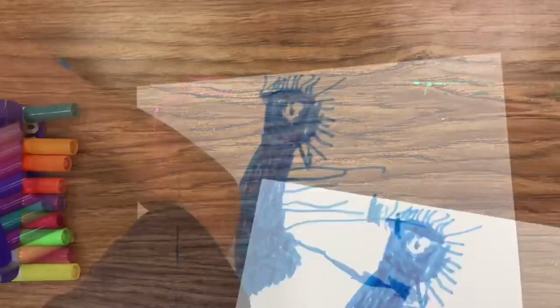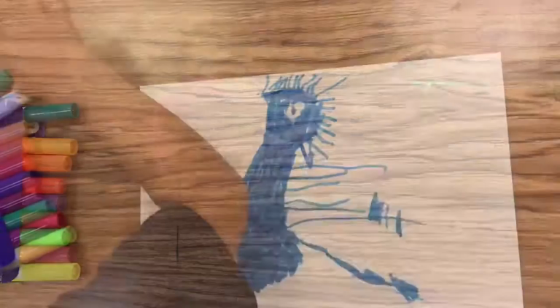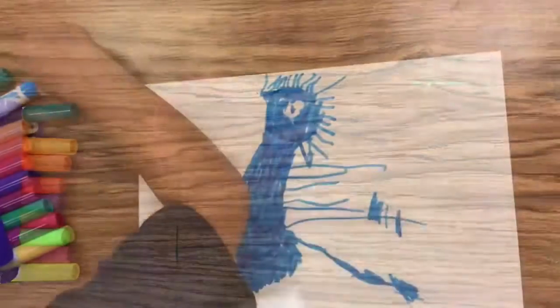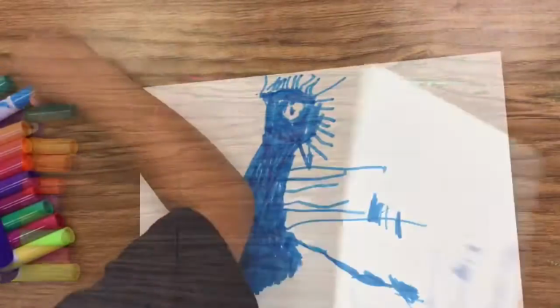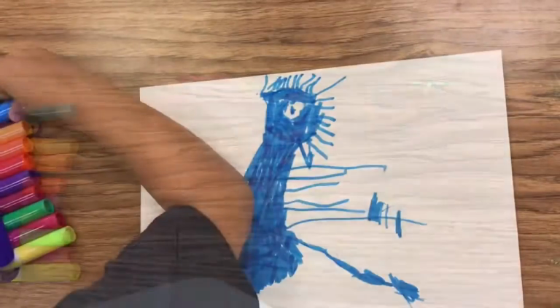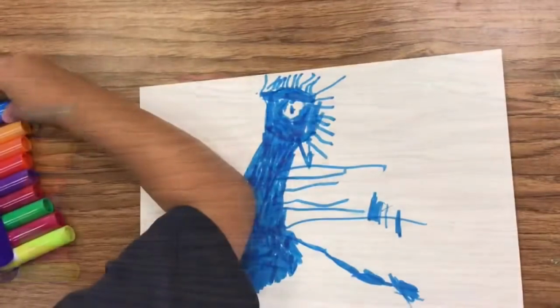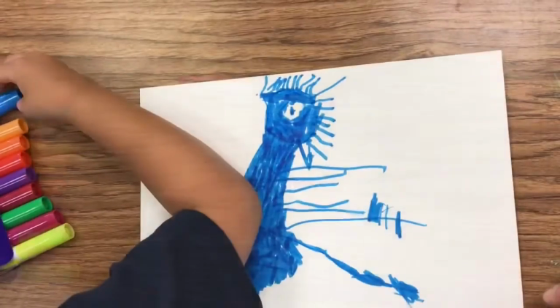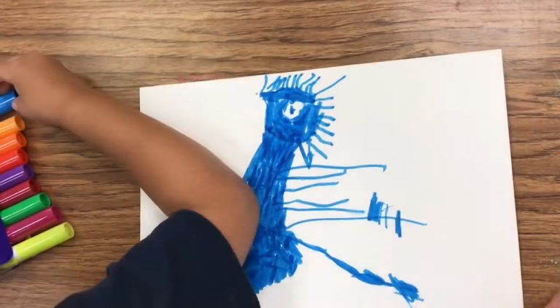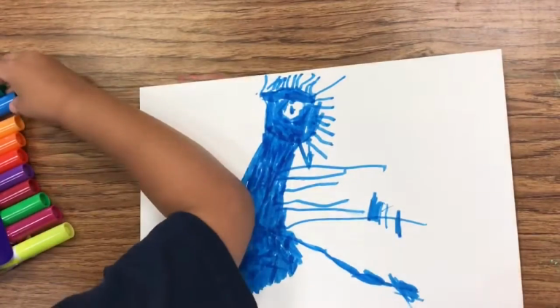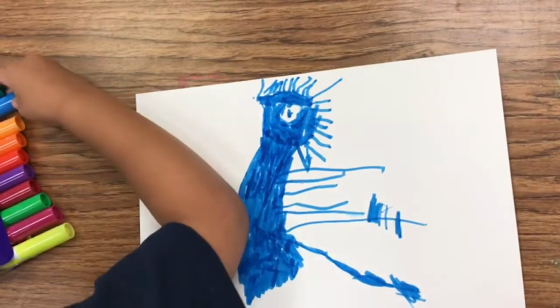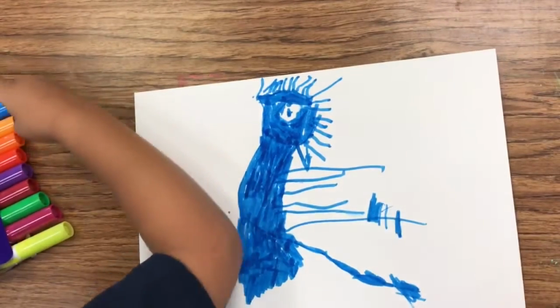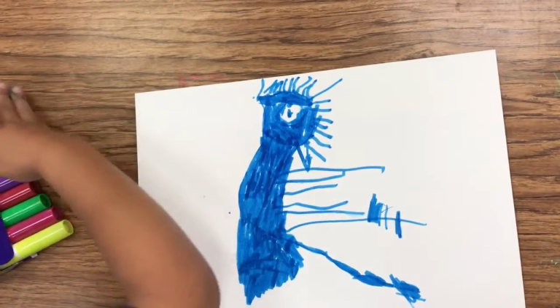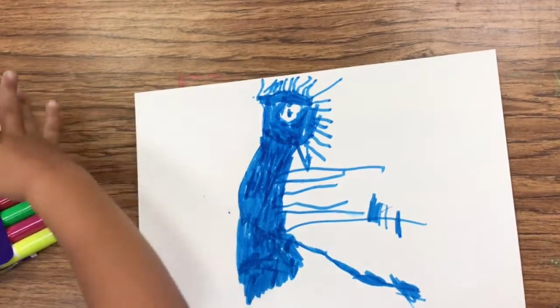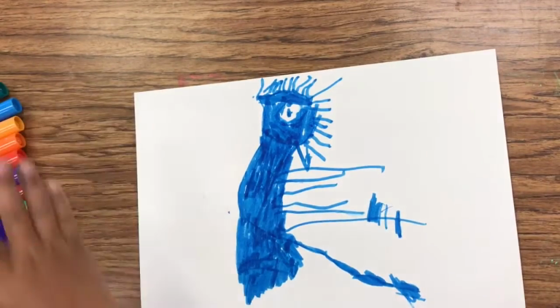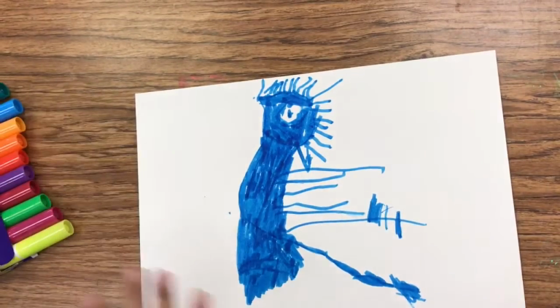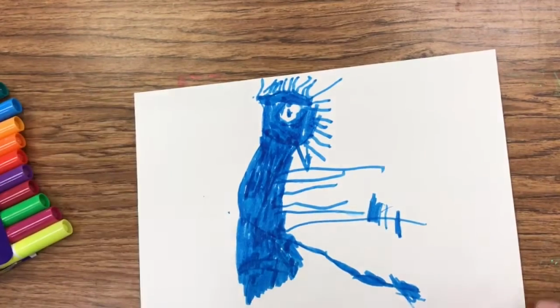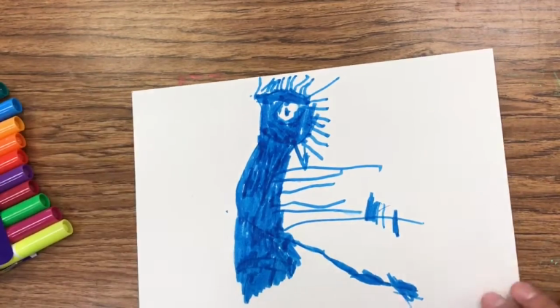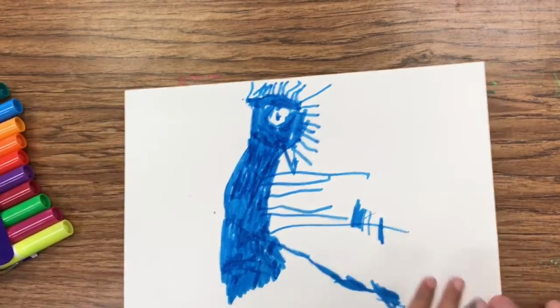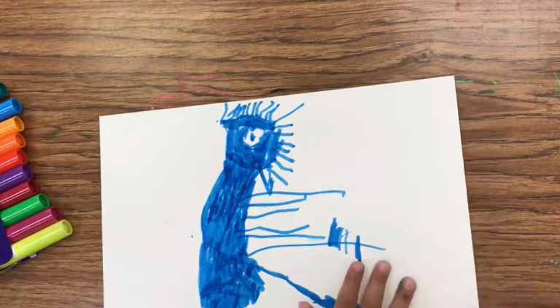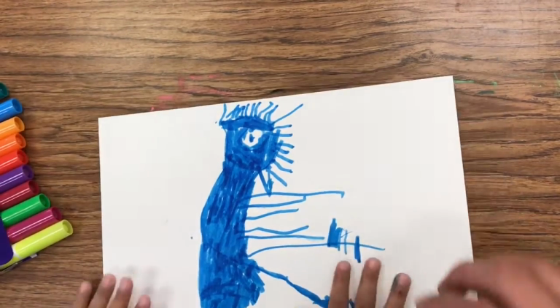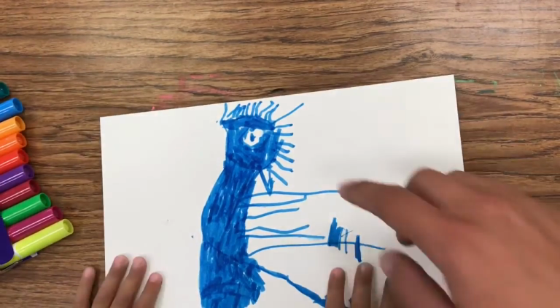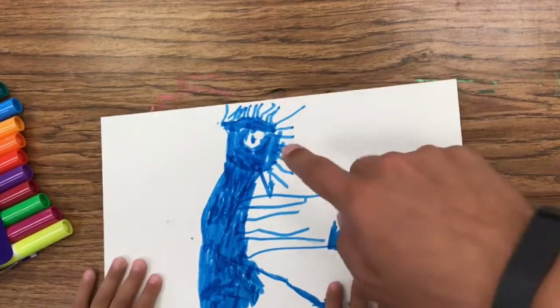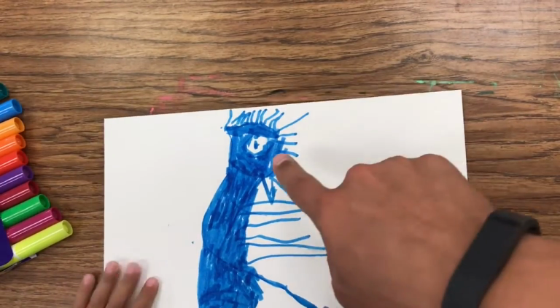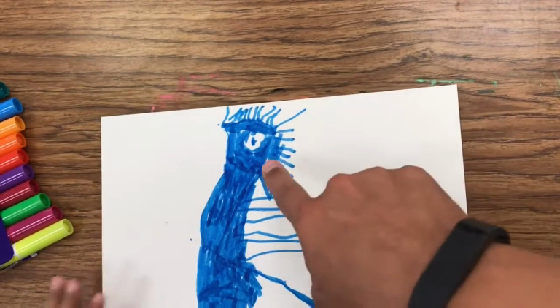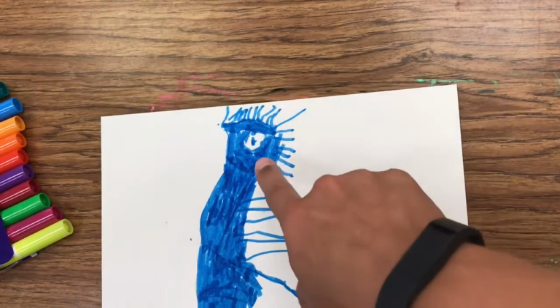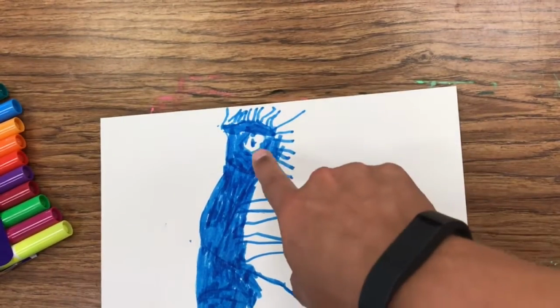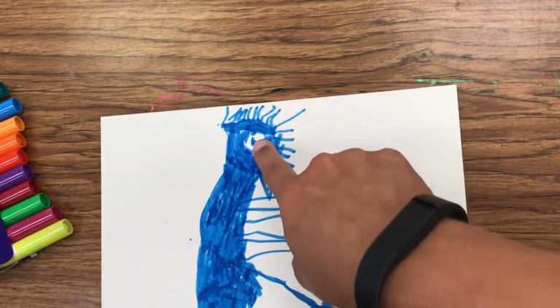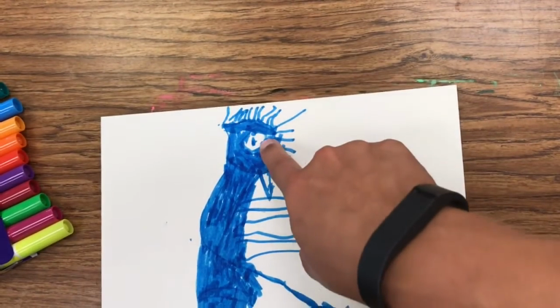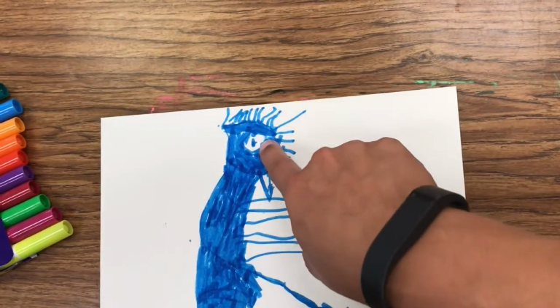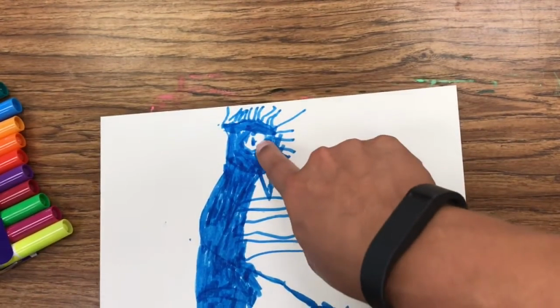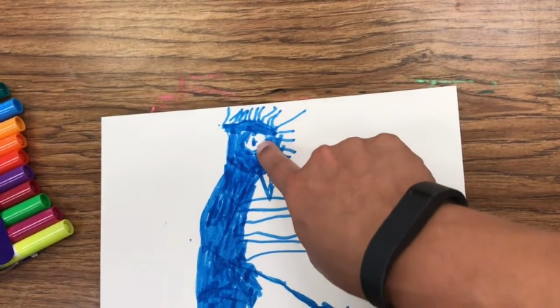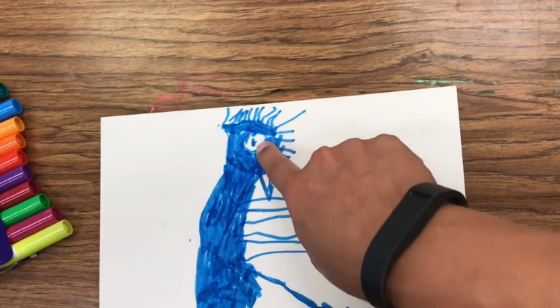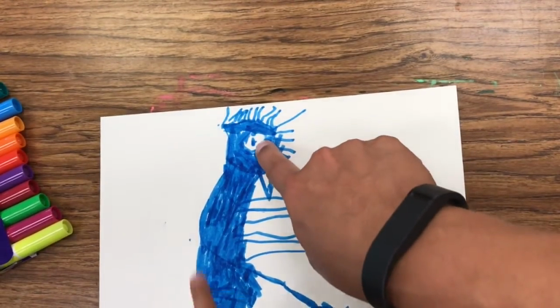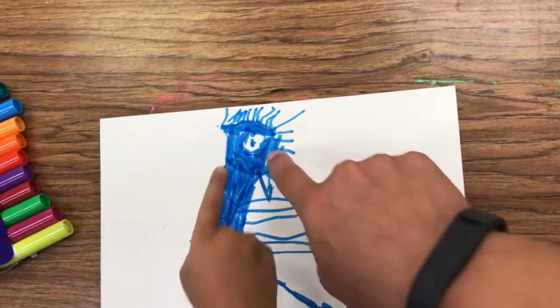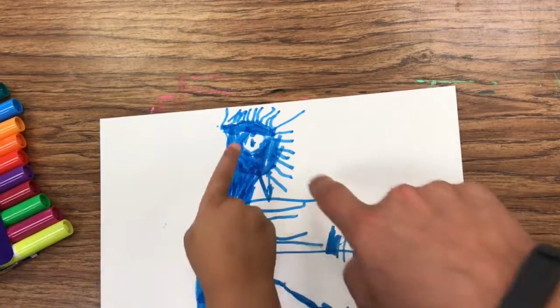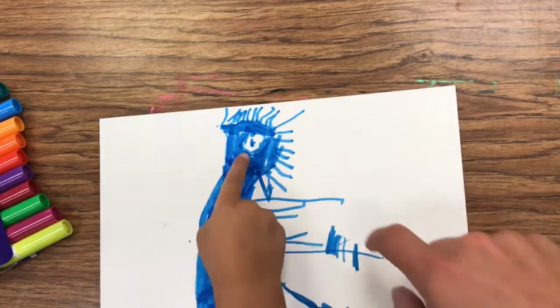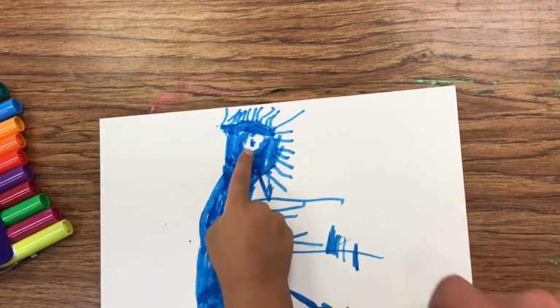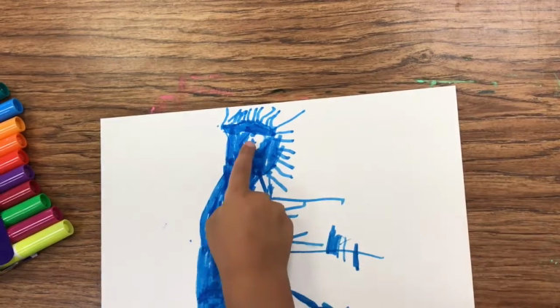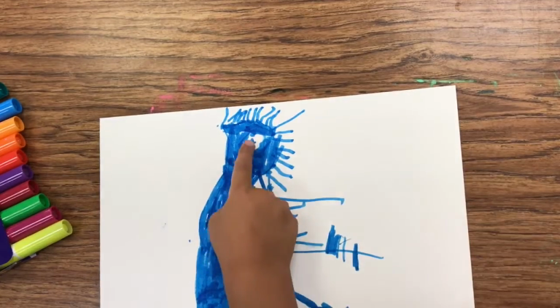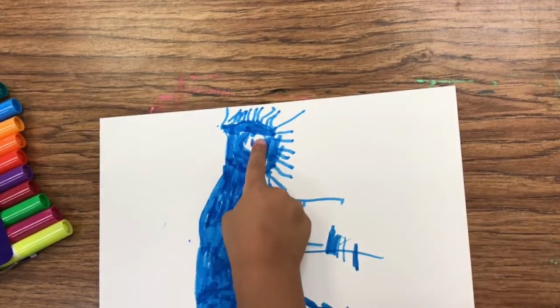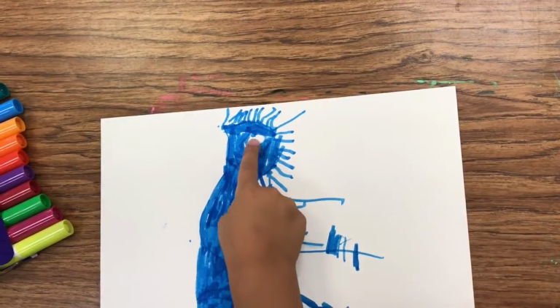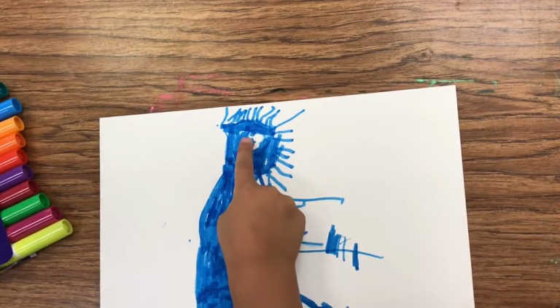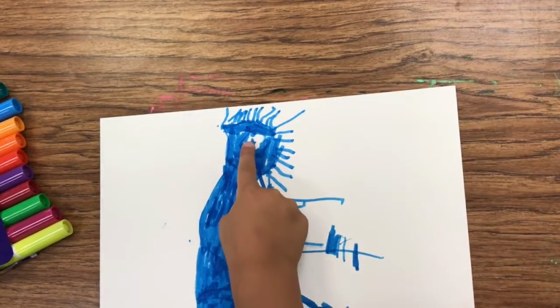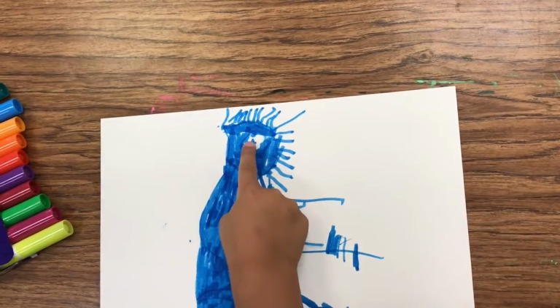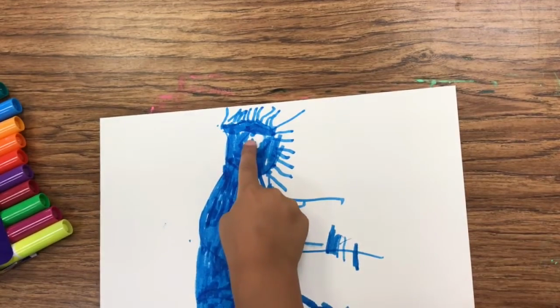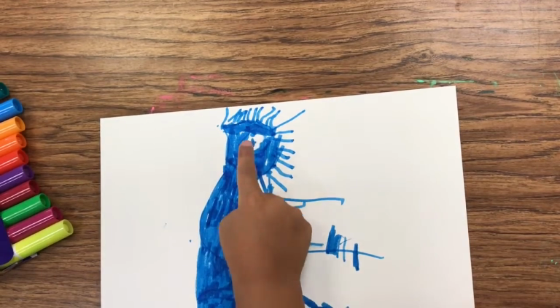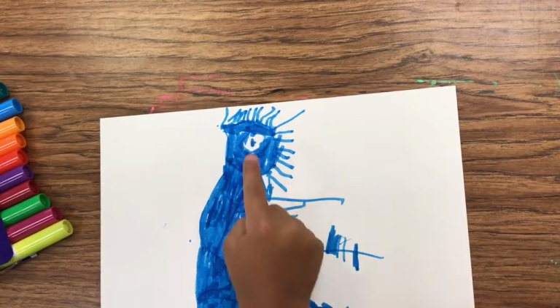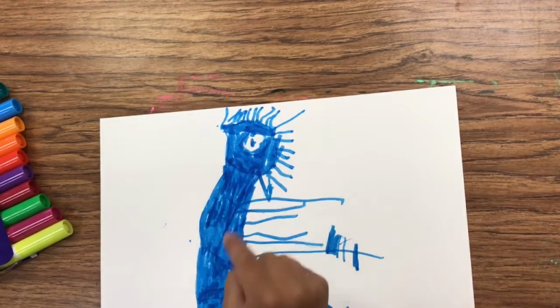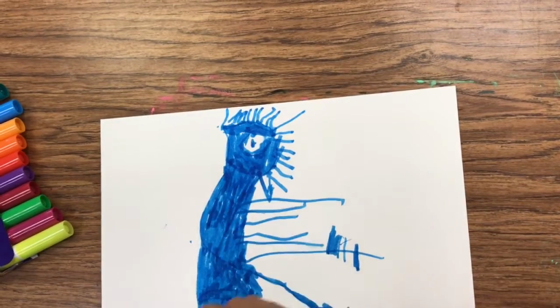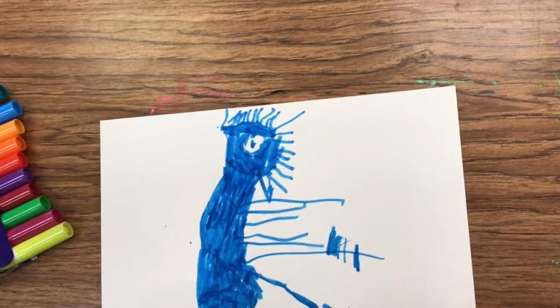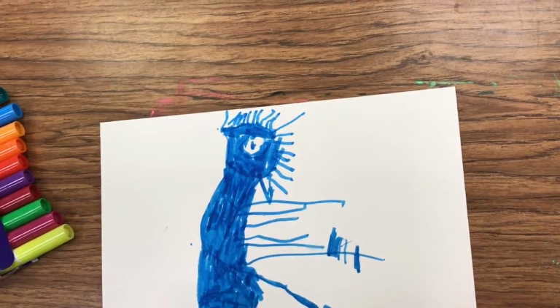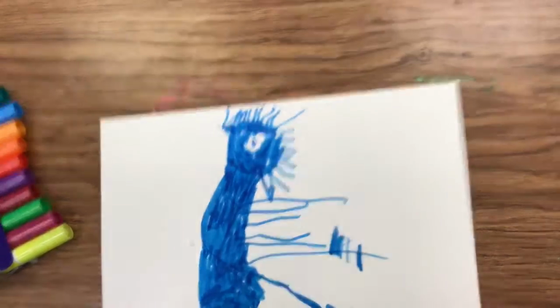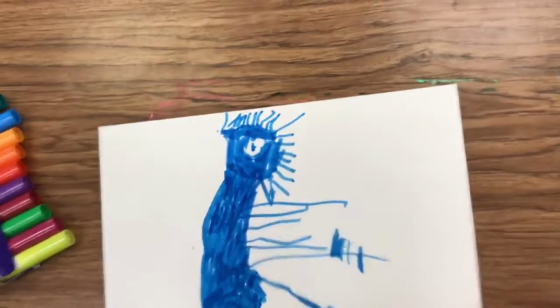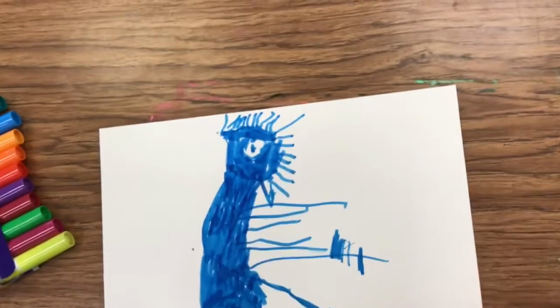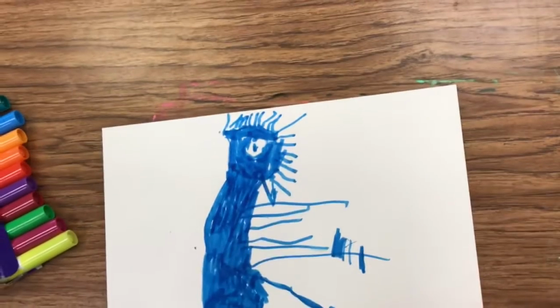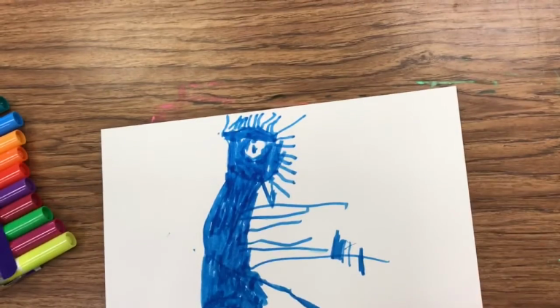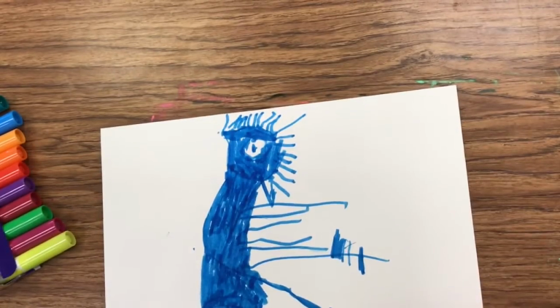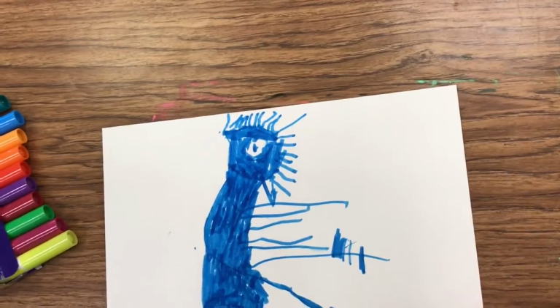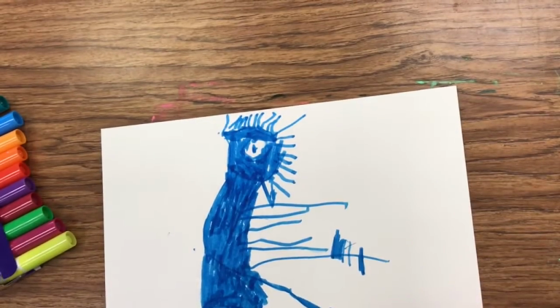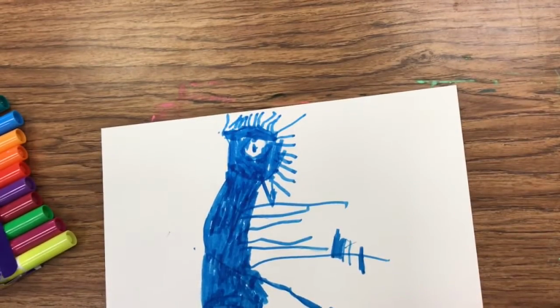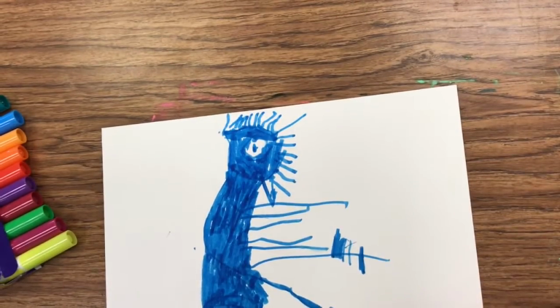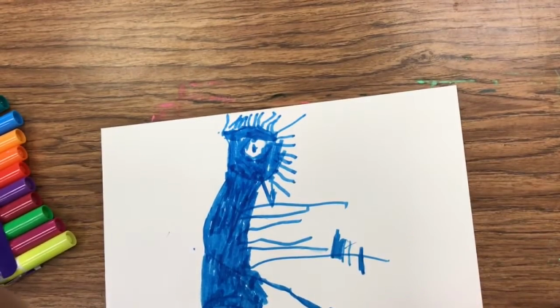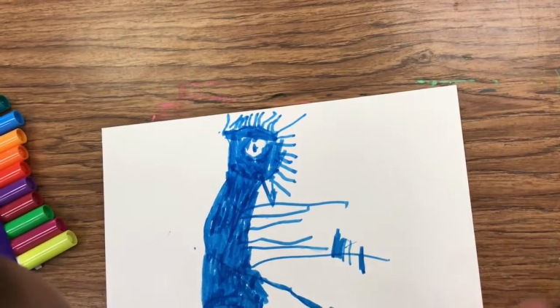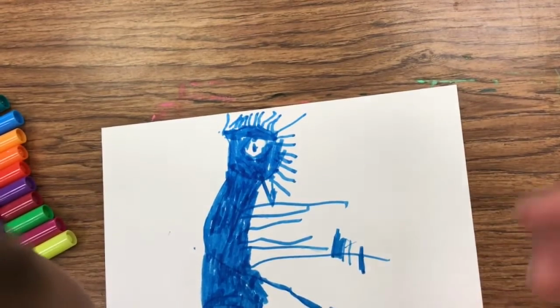This is super good buddy. So what's this? It's the eyeball. Is that how he sees? Yeah.